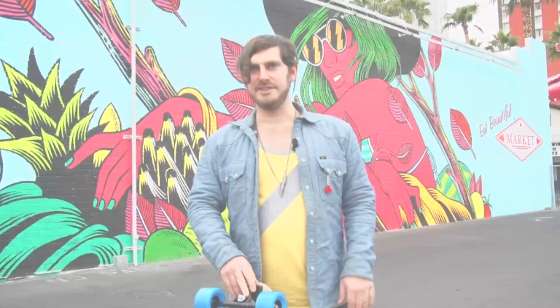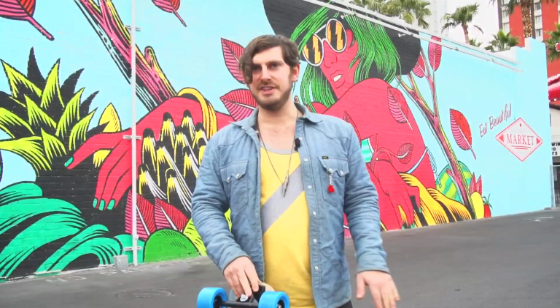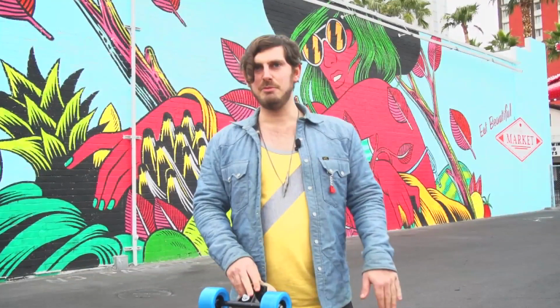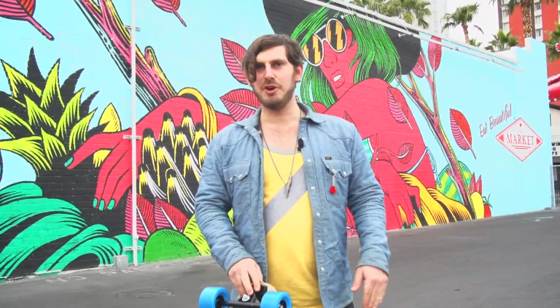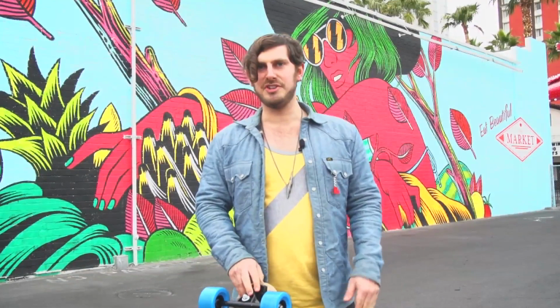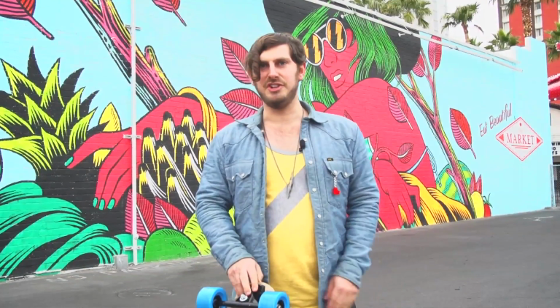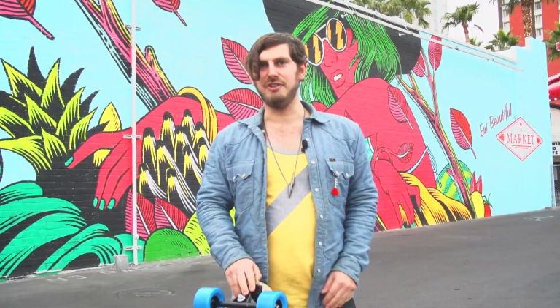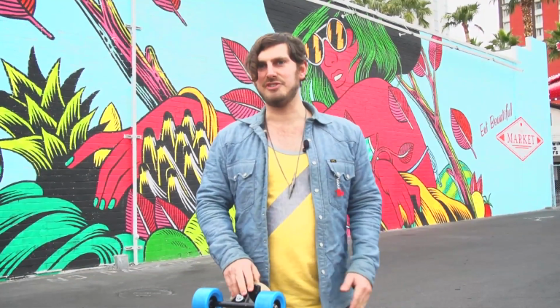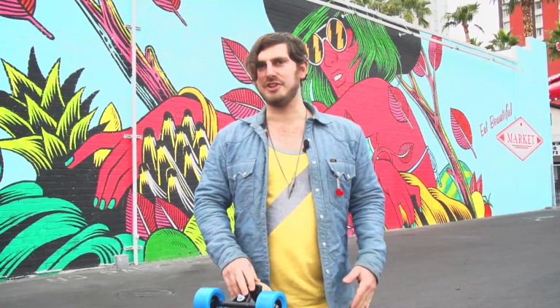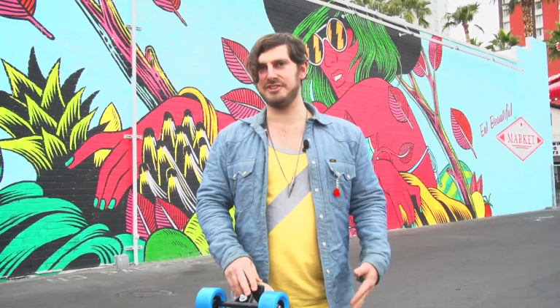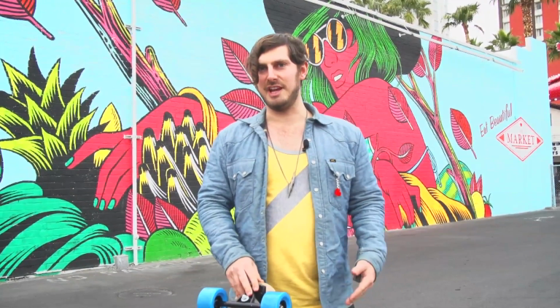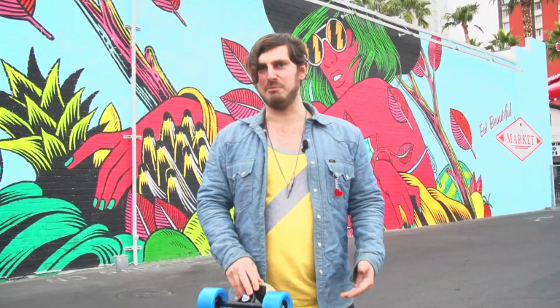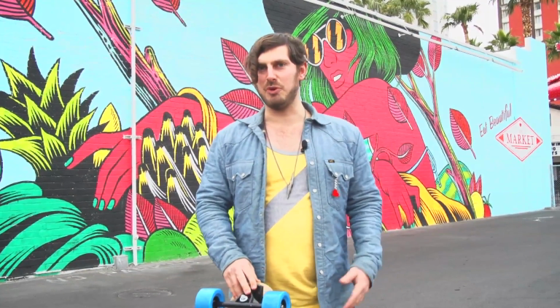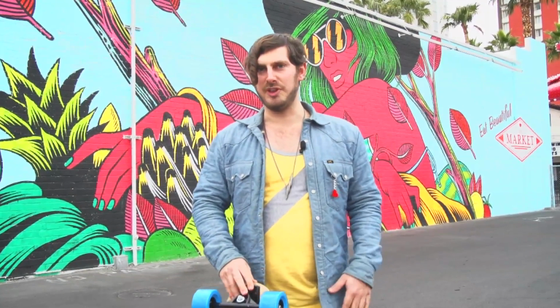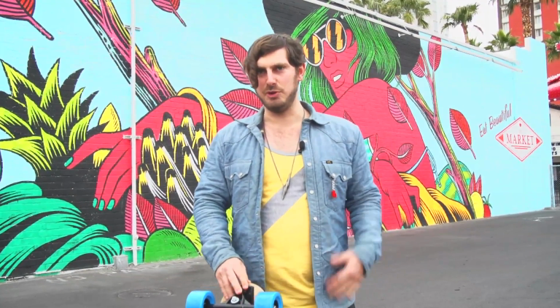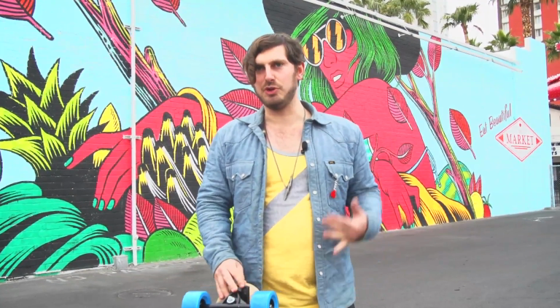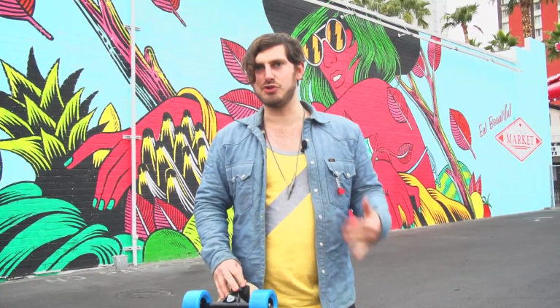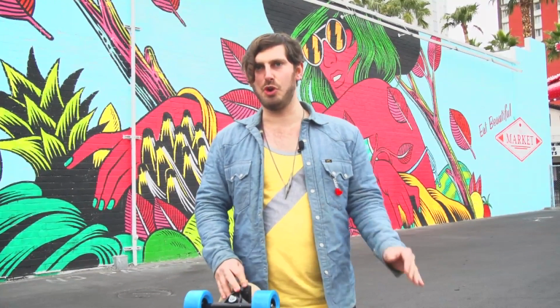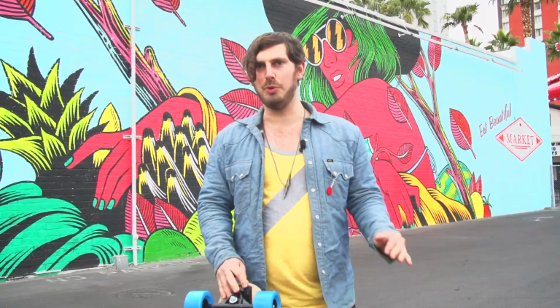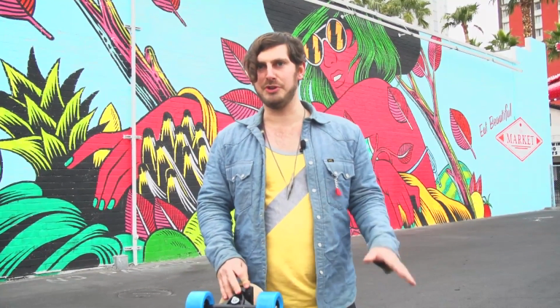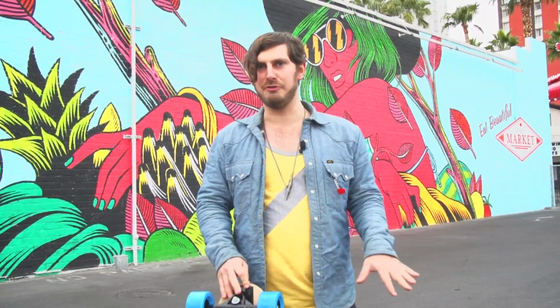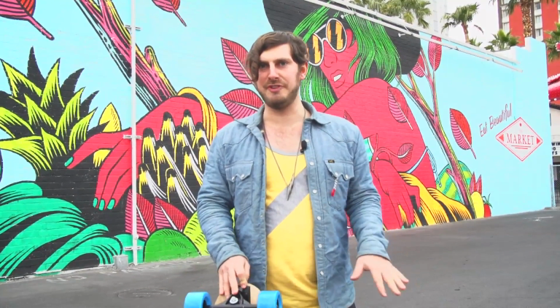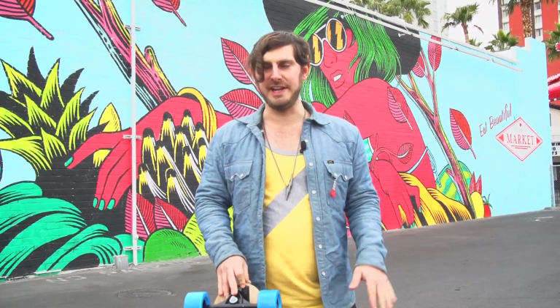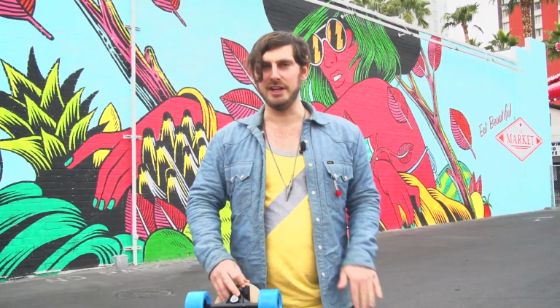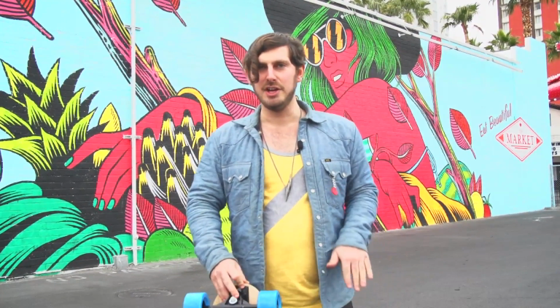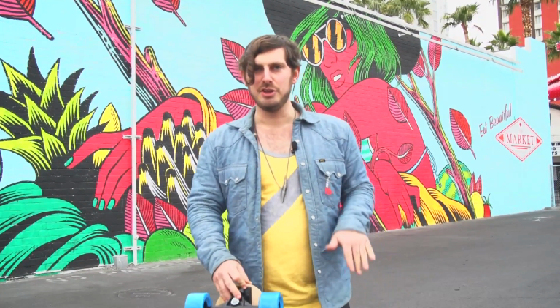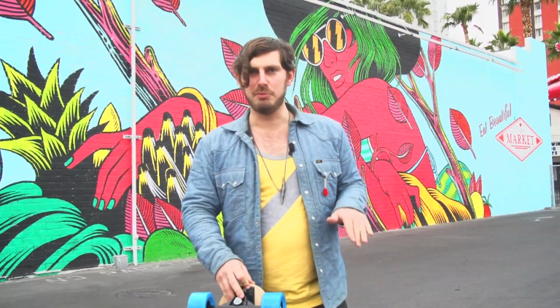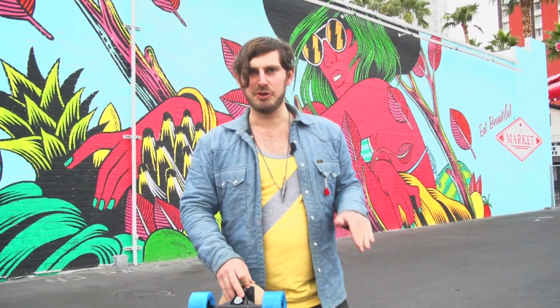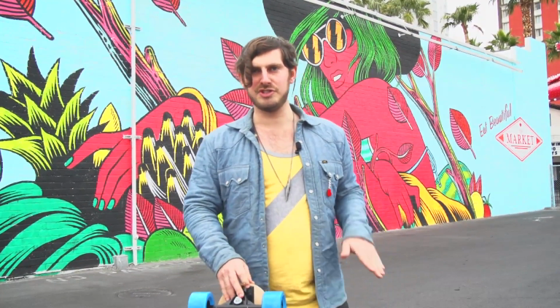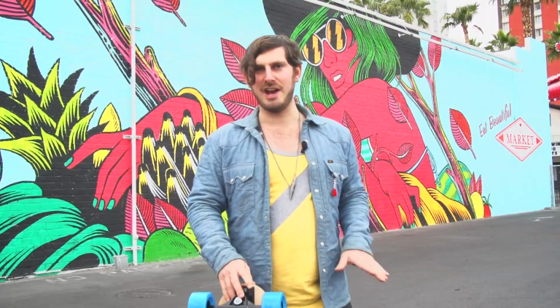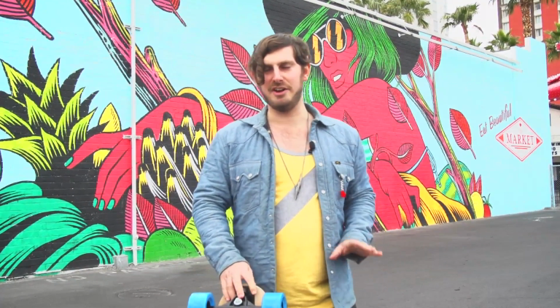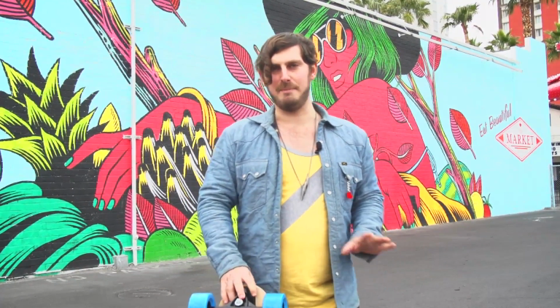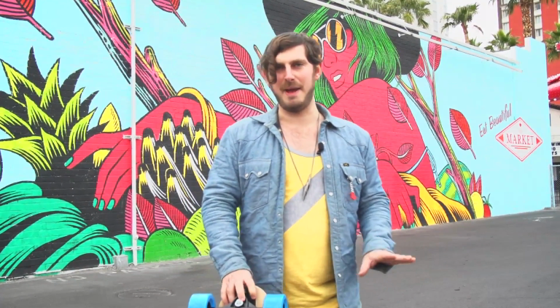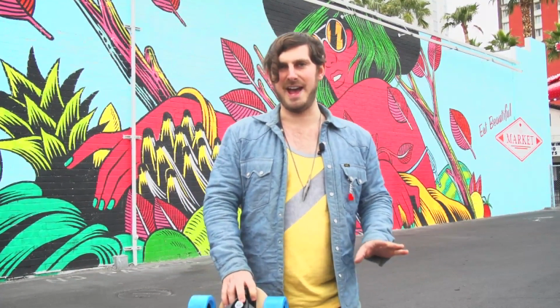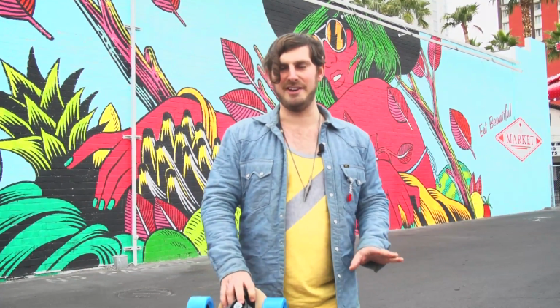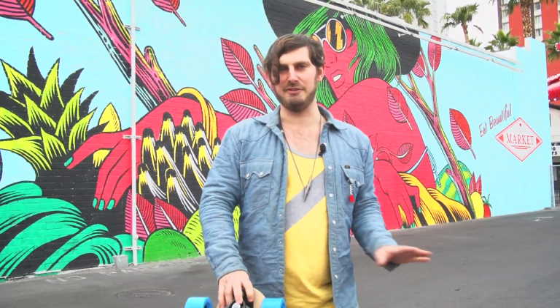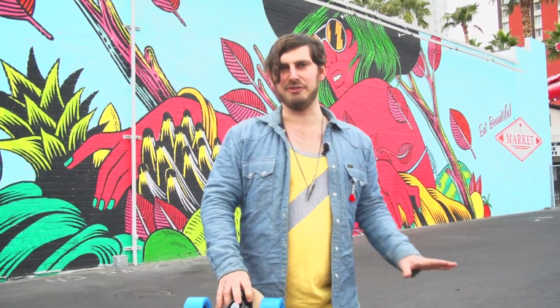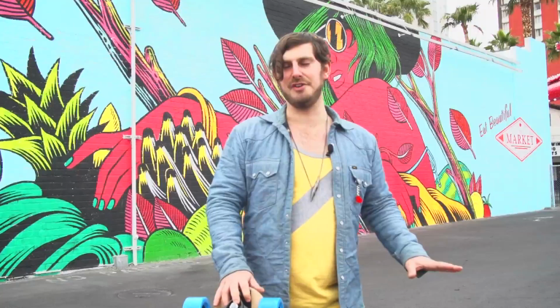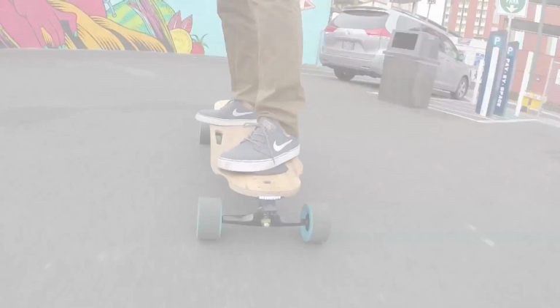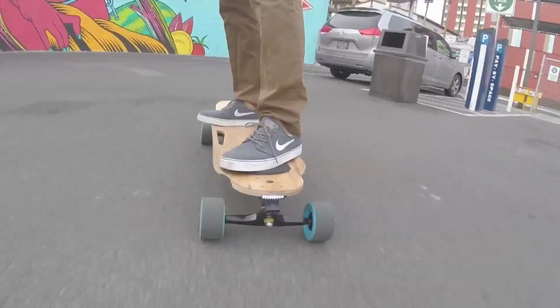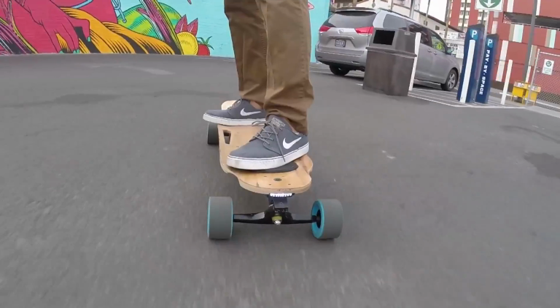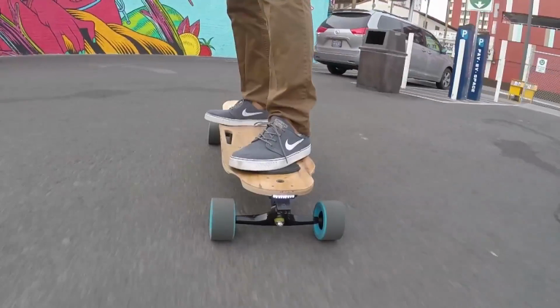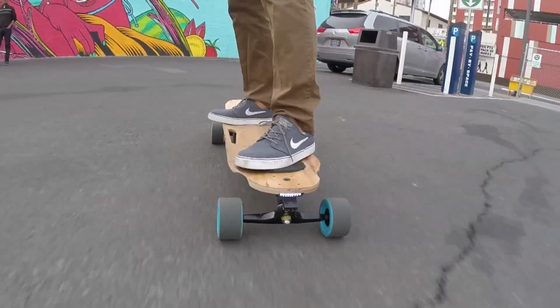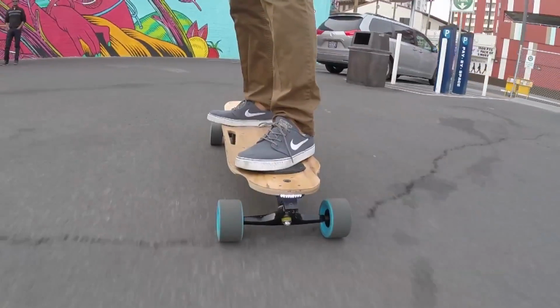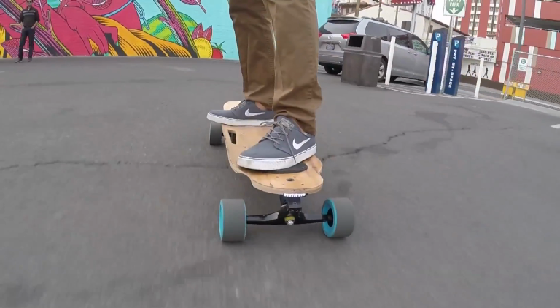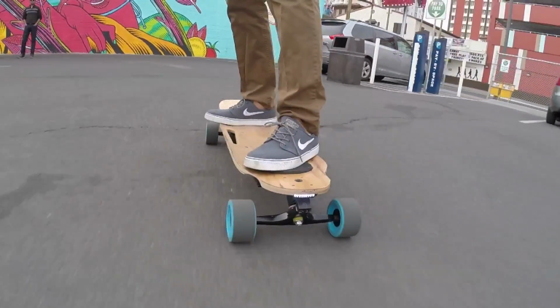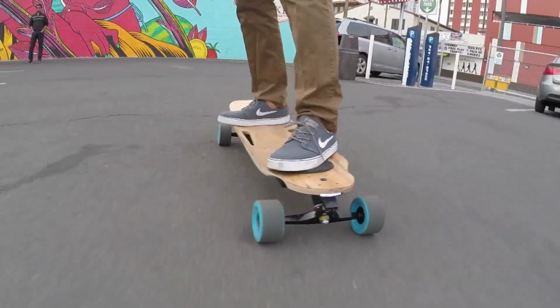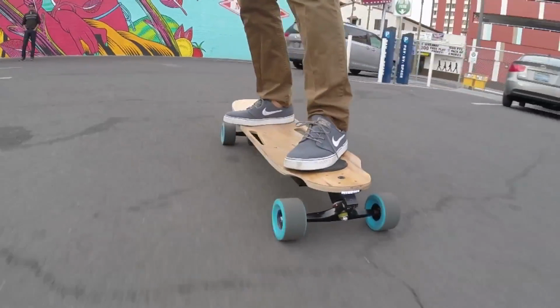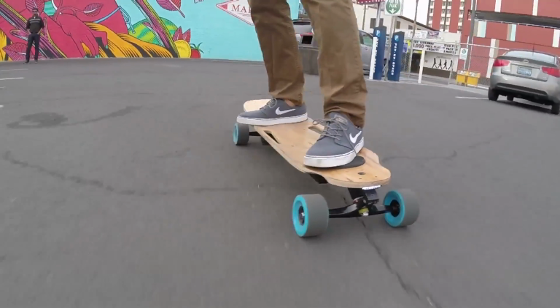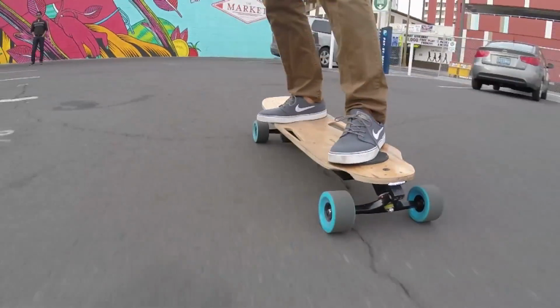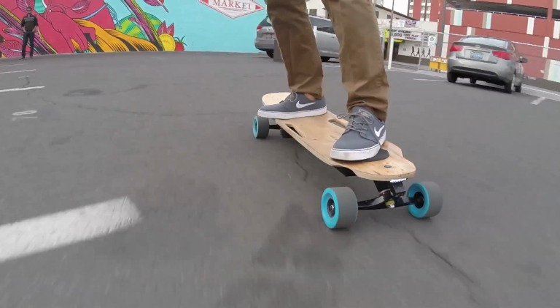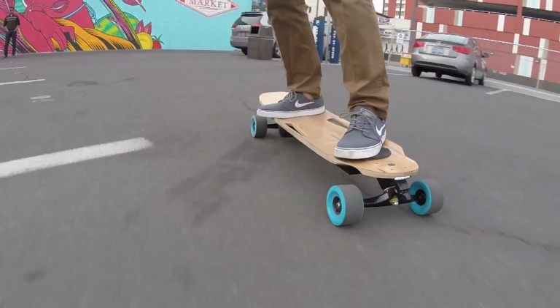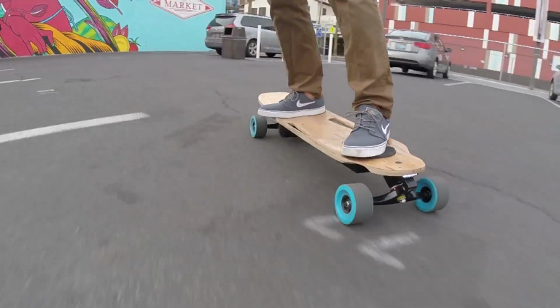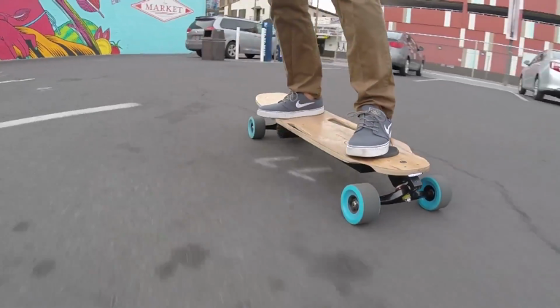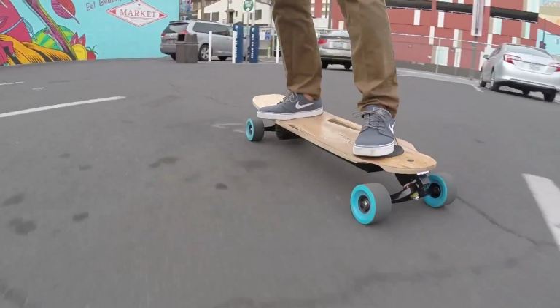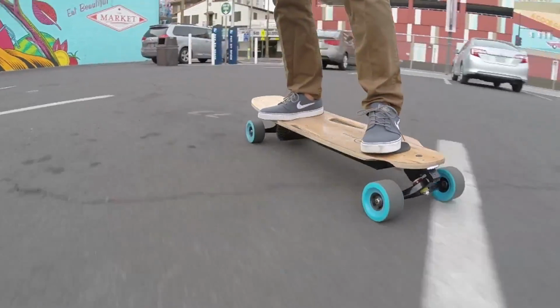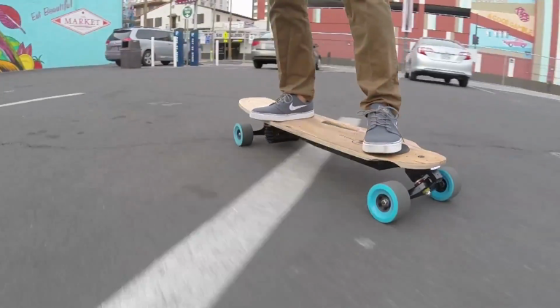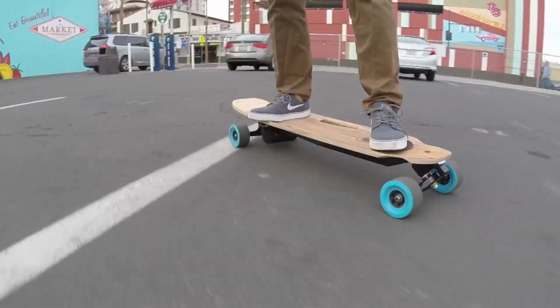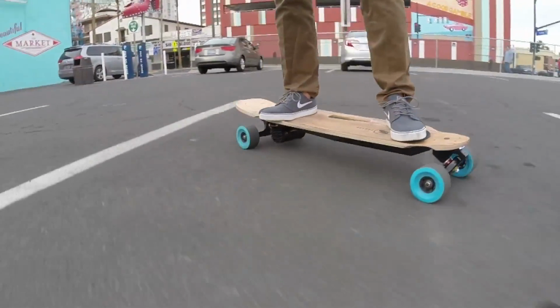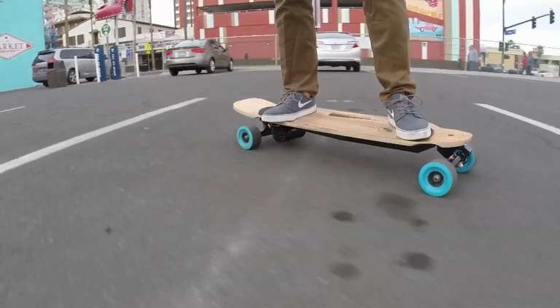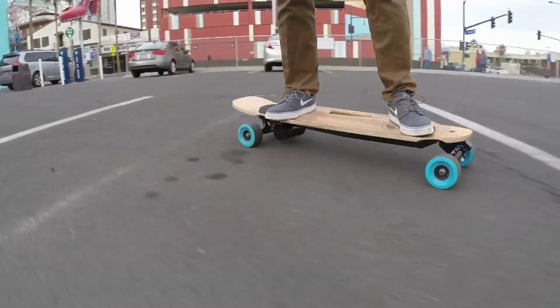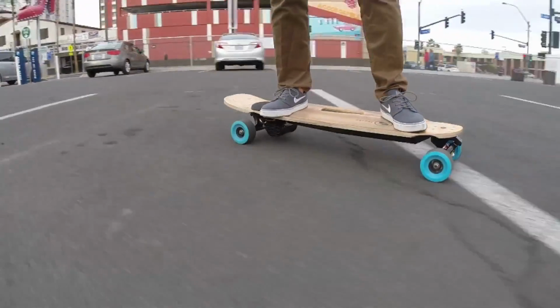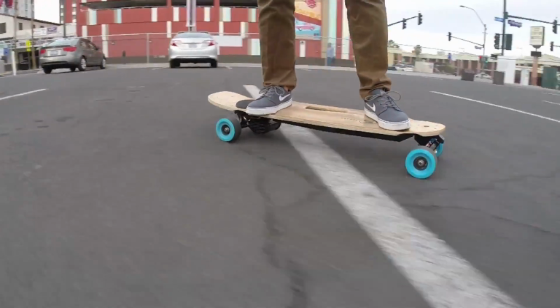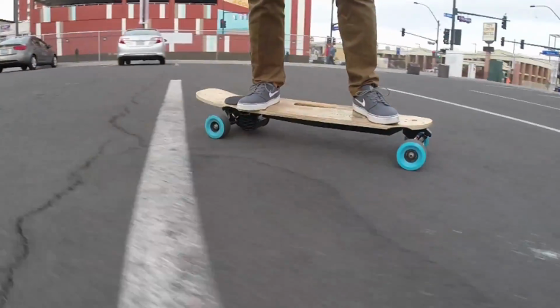The Z-Board is an electric skateboard that you control with your feet. You push down on a pad on the front of the board to go forward and push down on a pad in the back to brake.